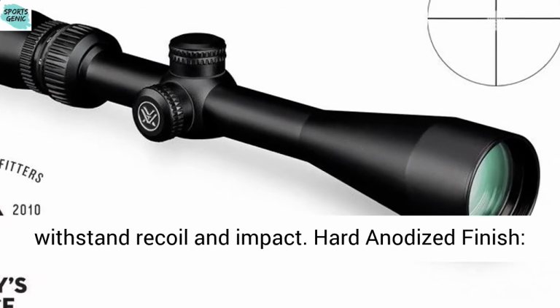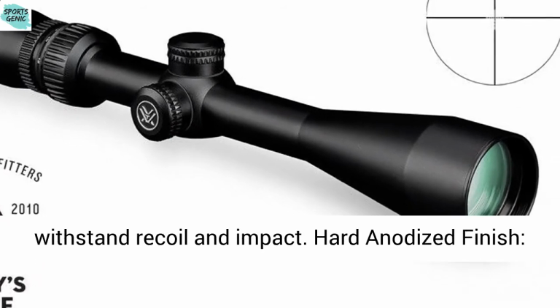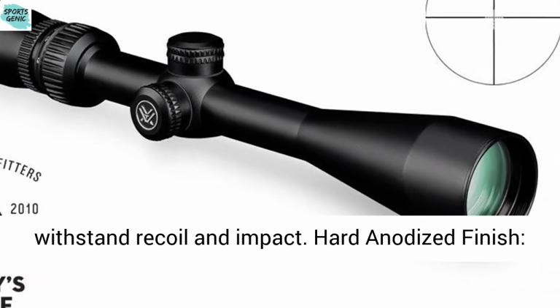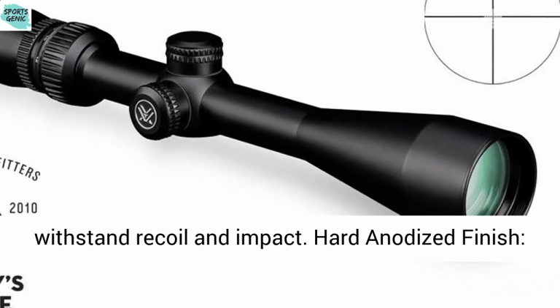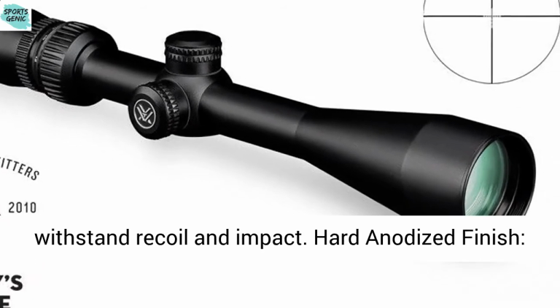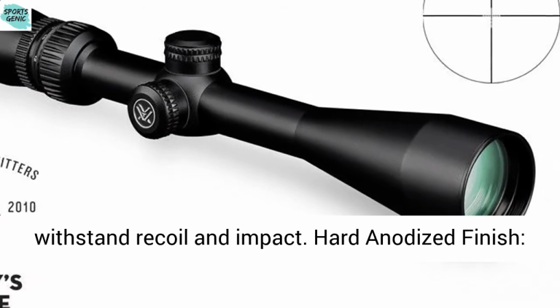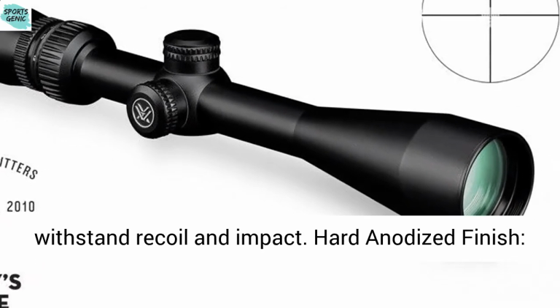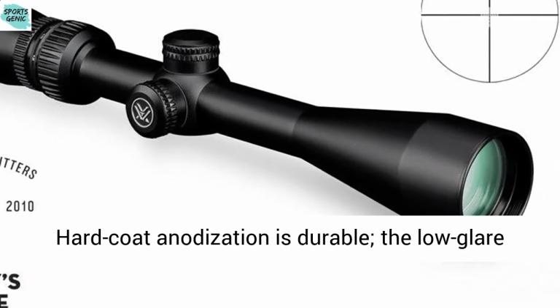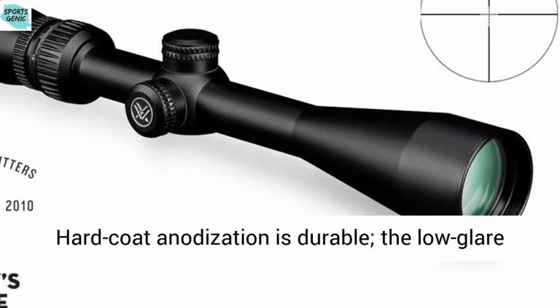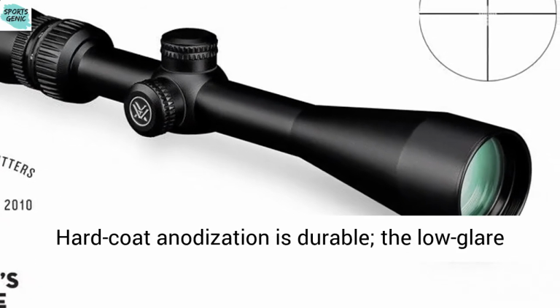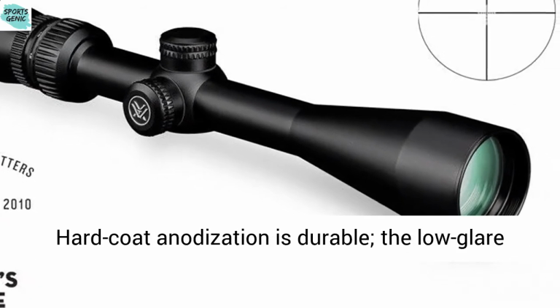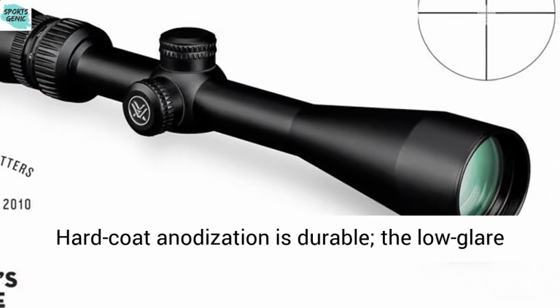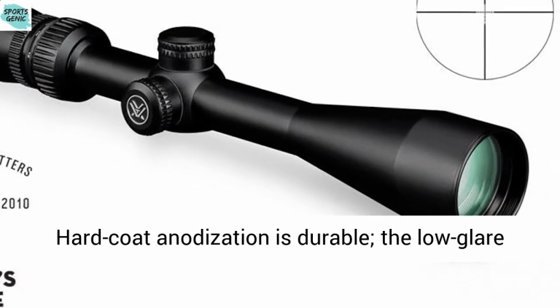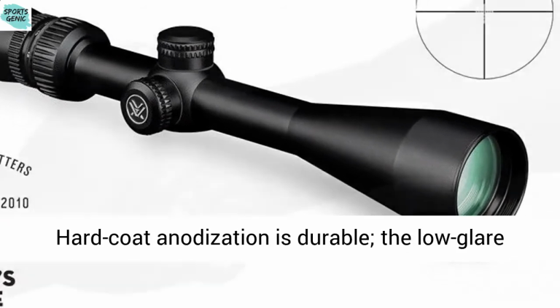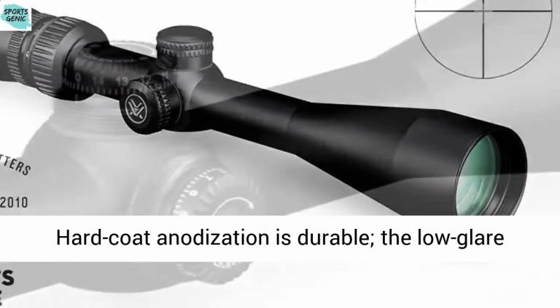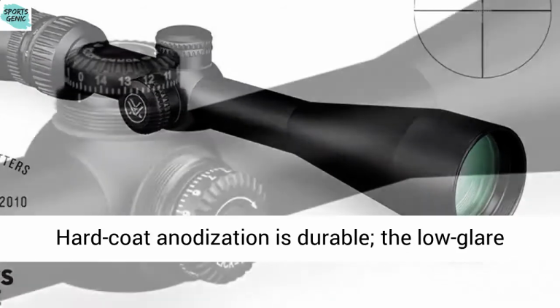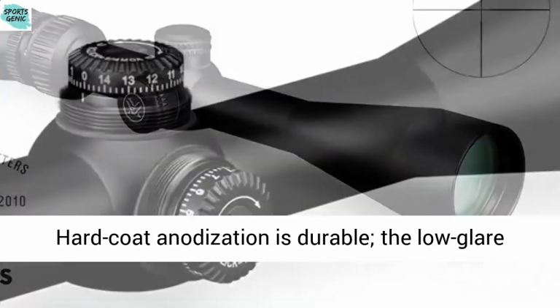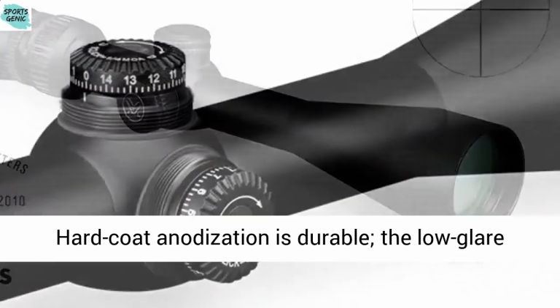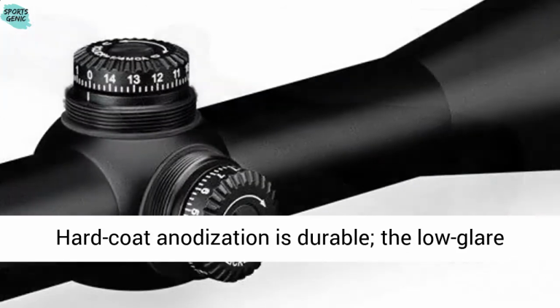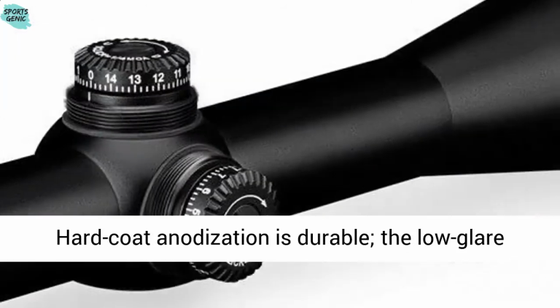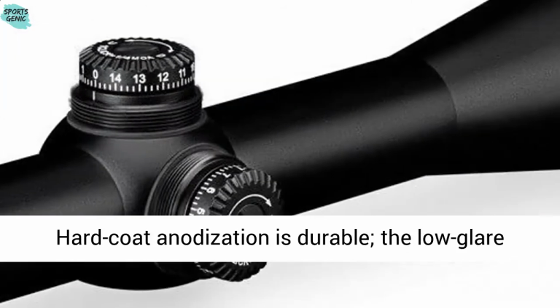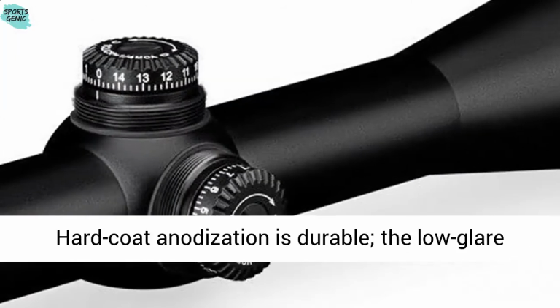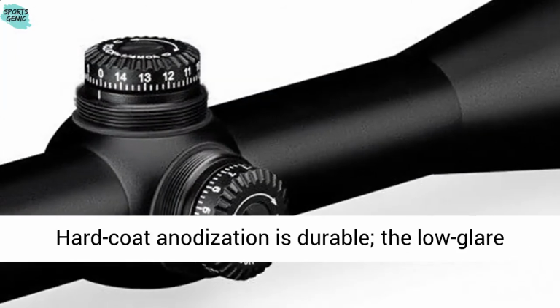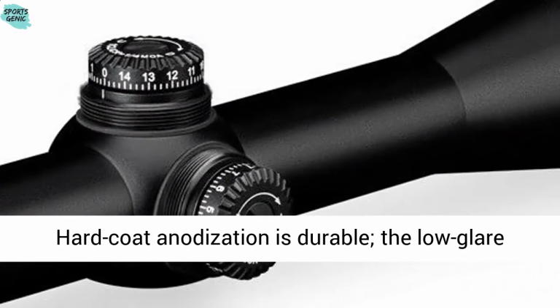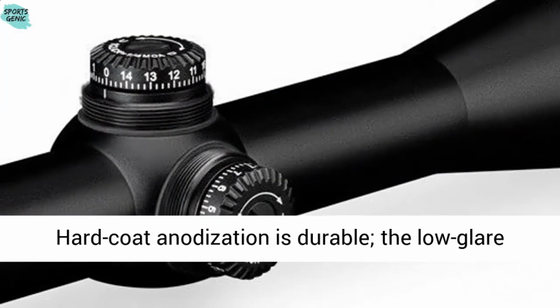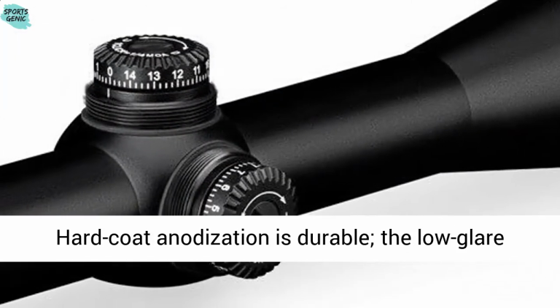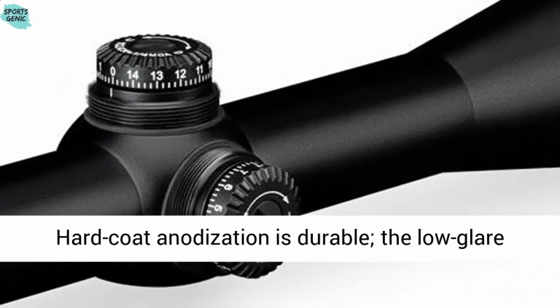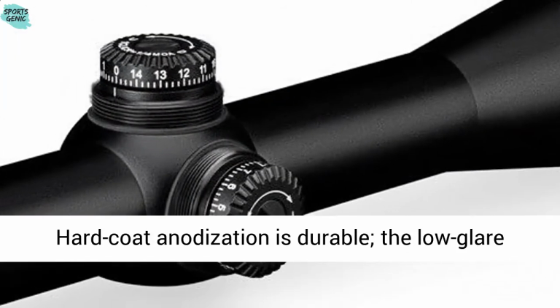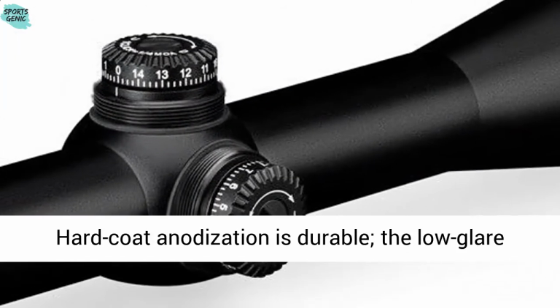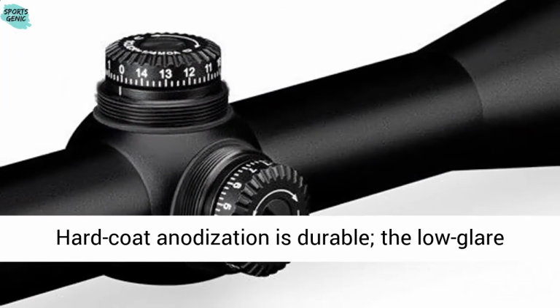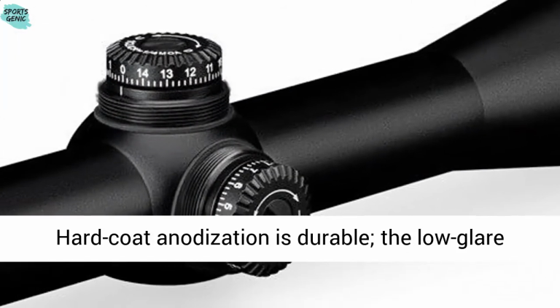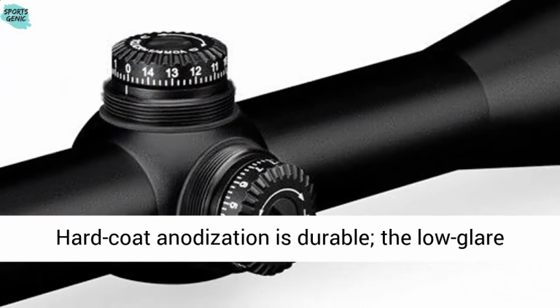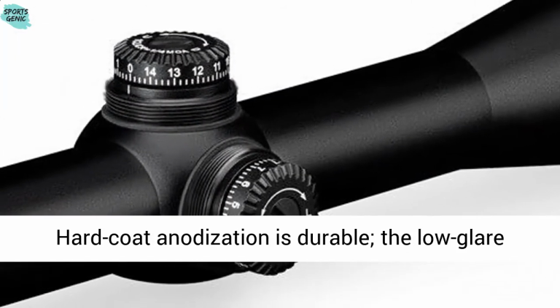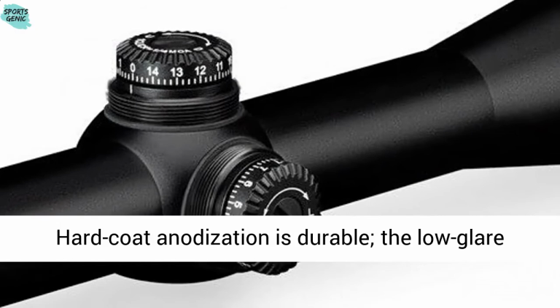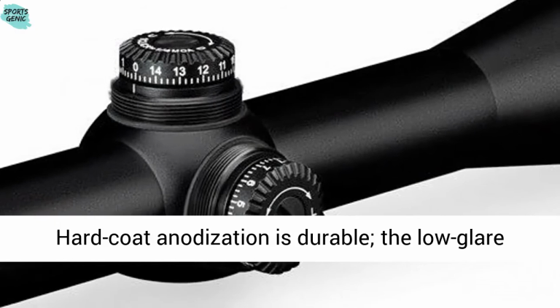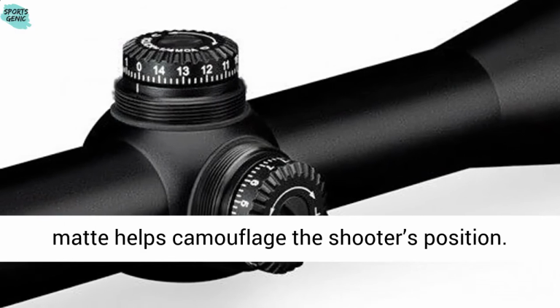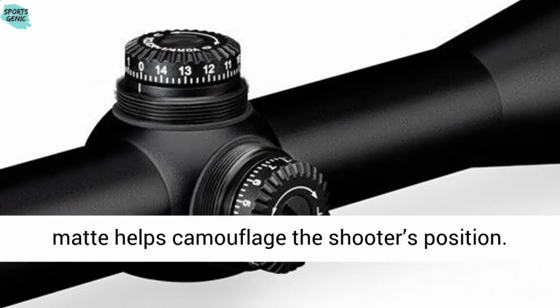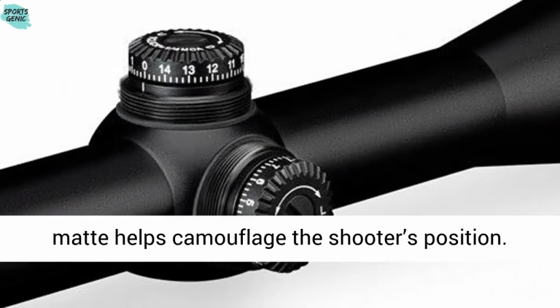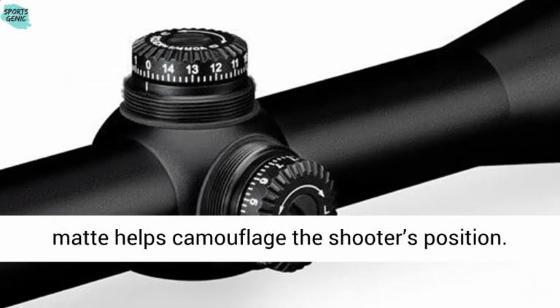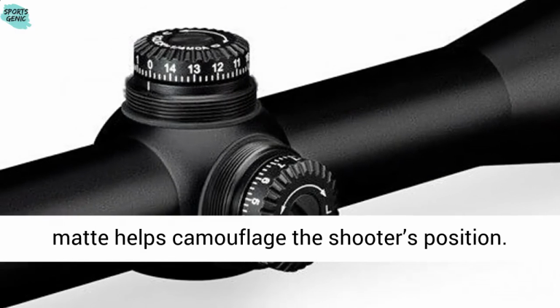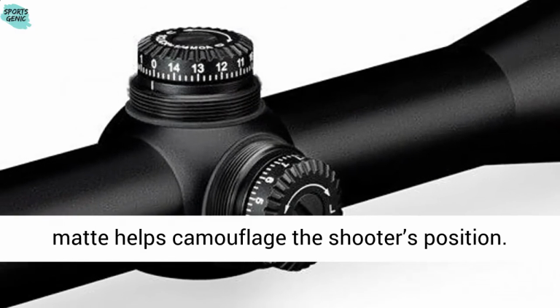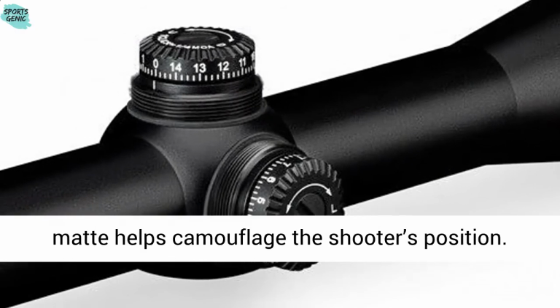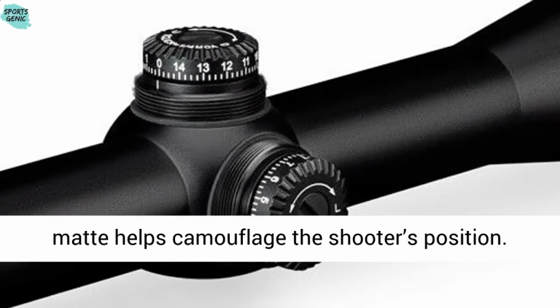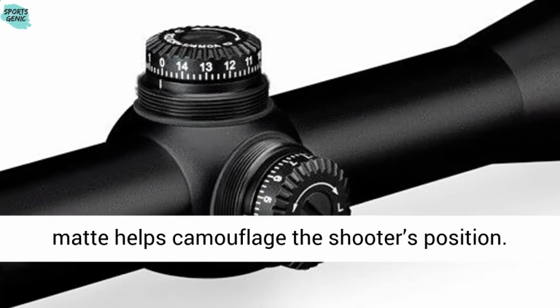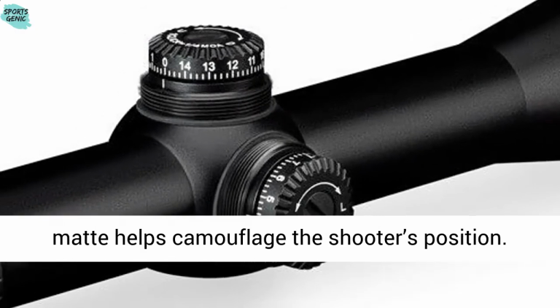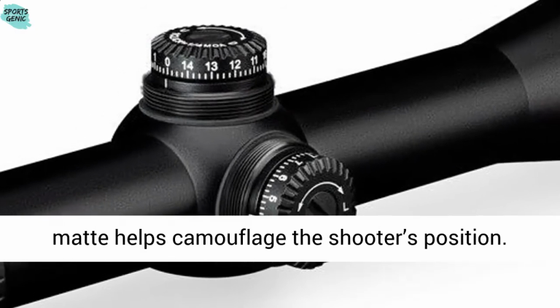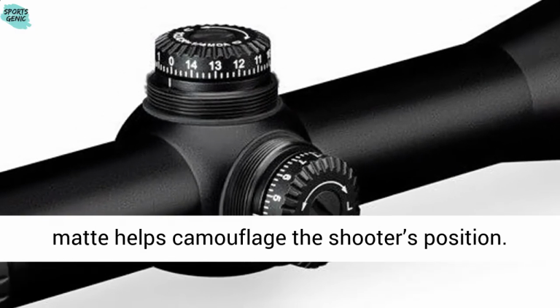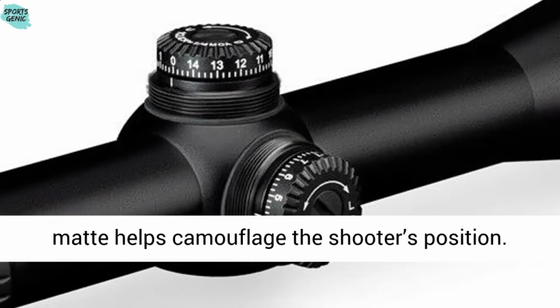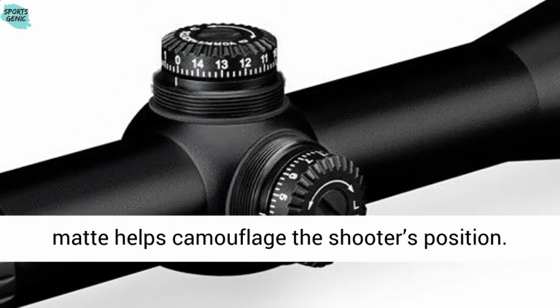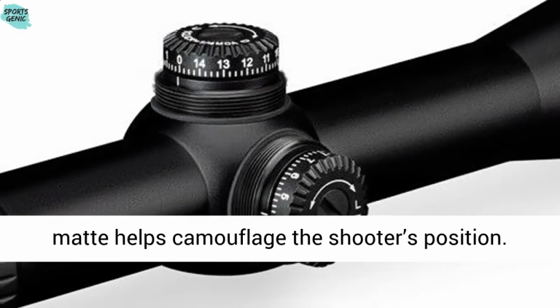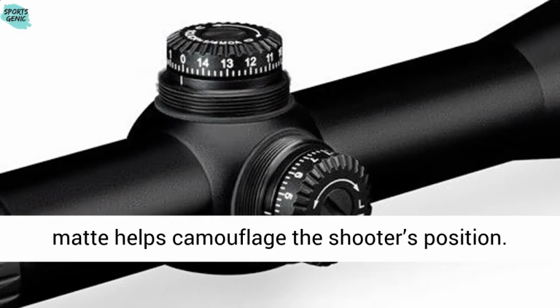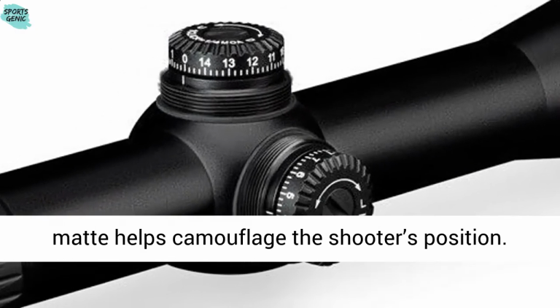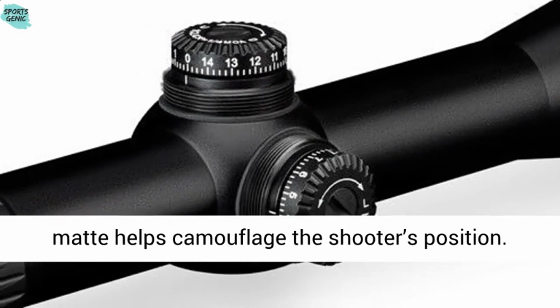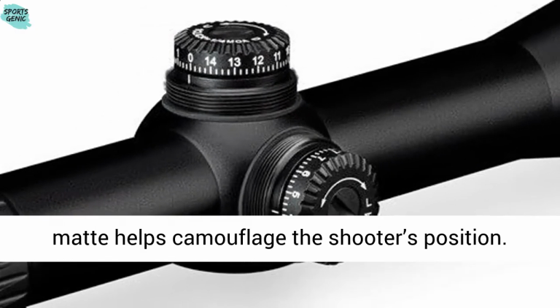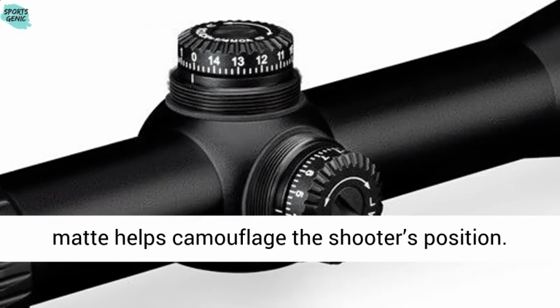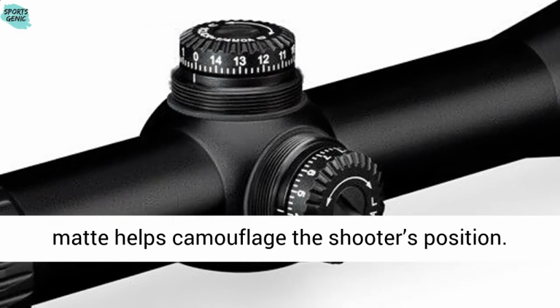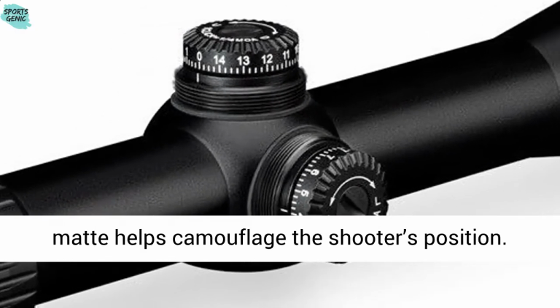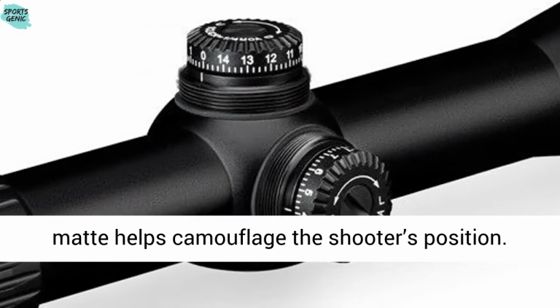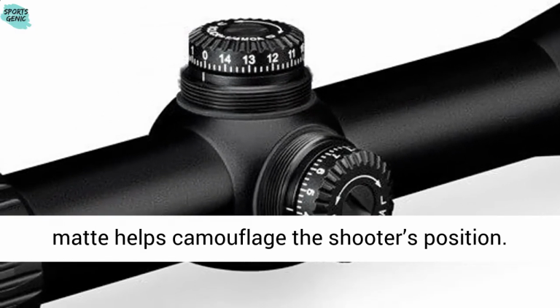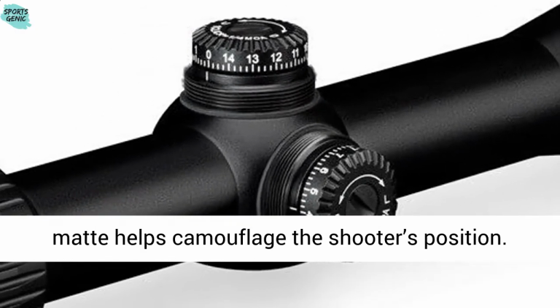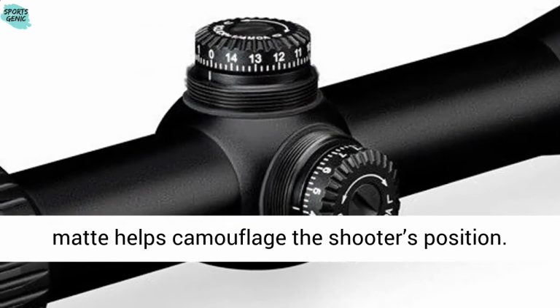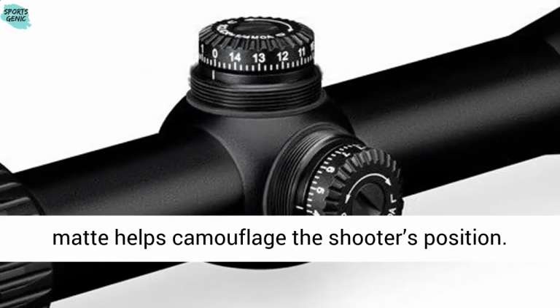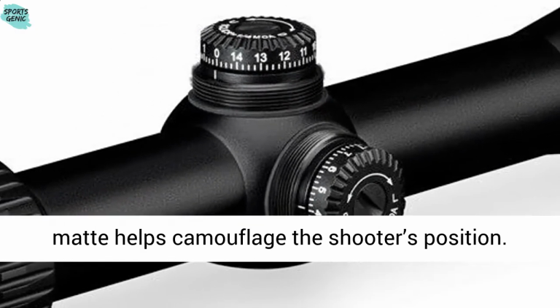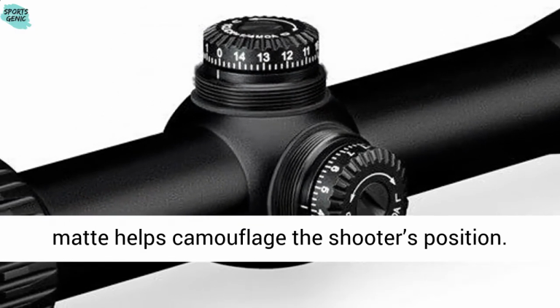Hard anodized finish: hard coat anodization is durable, and the low-glare matte finish helps camouflage the shooter's position.